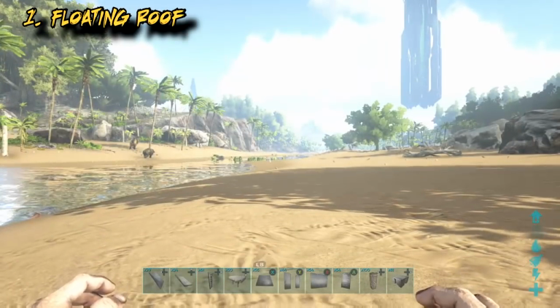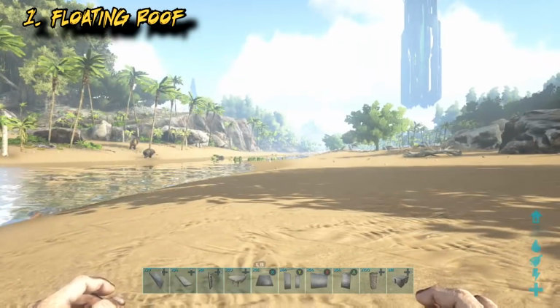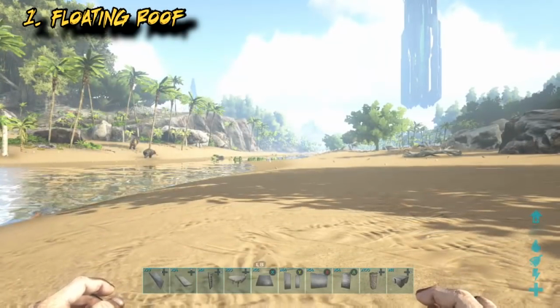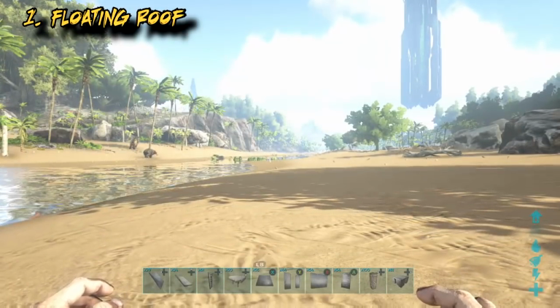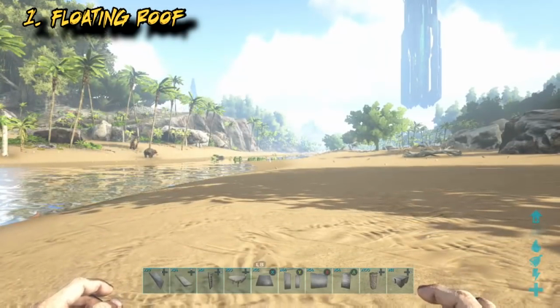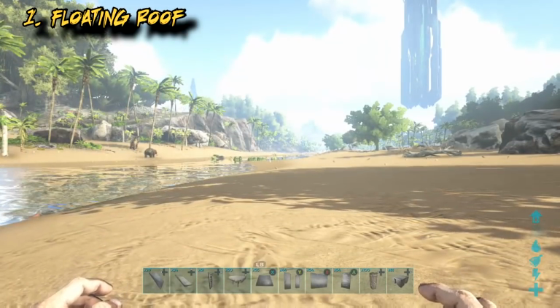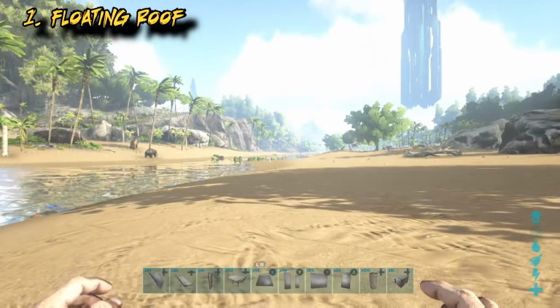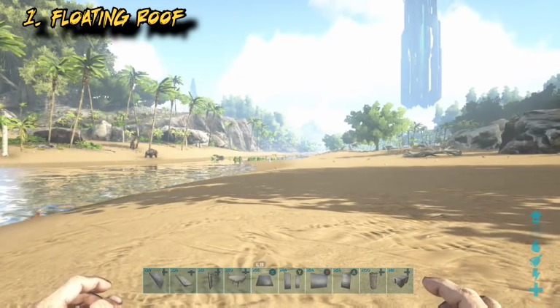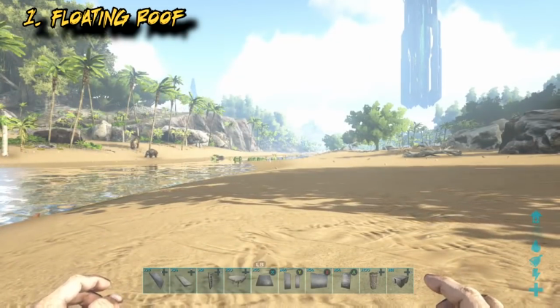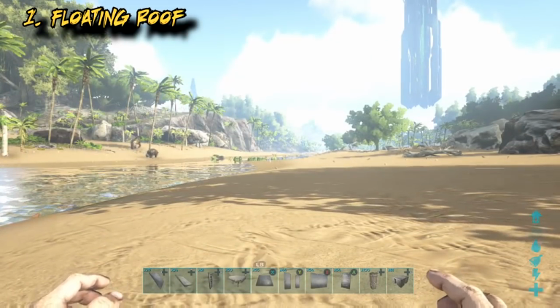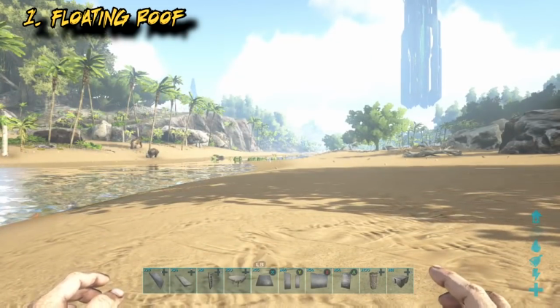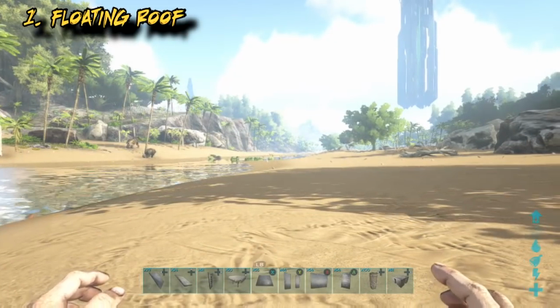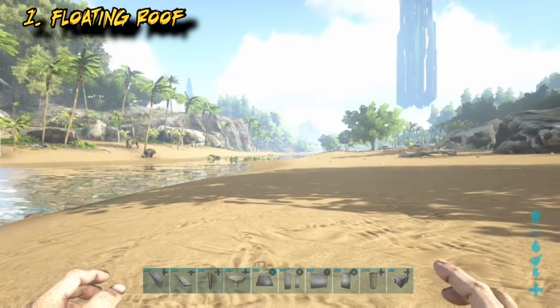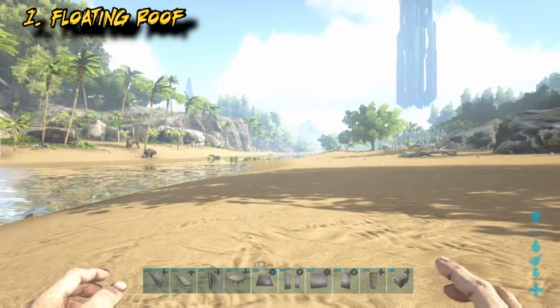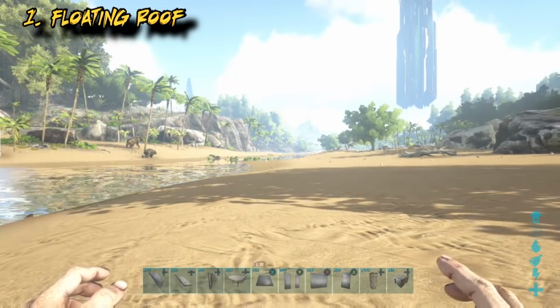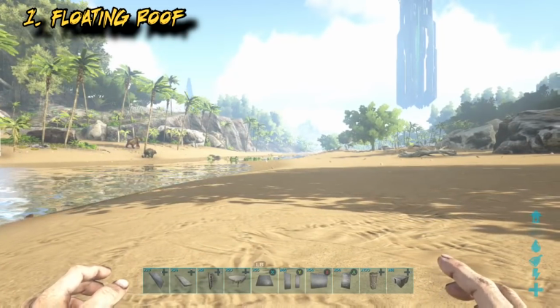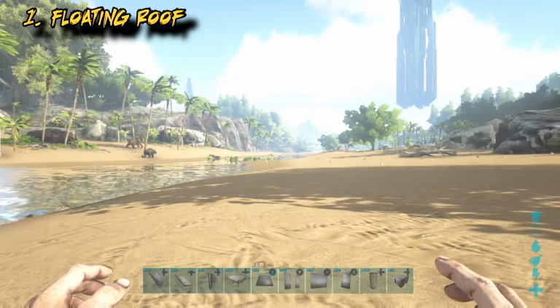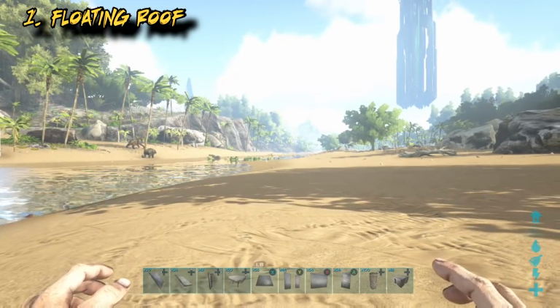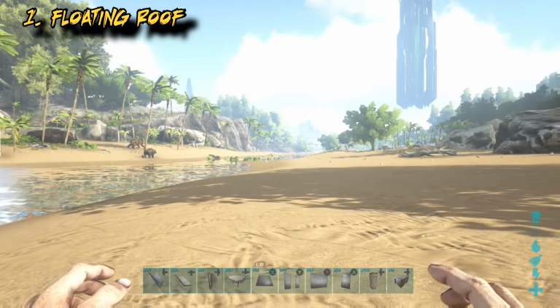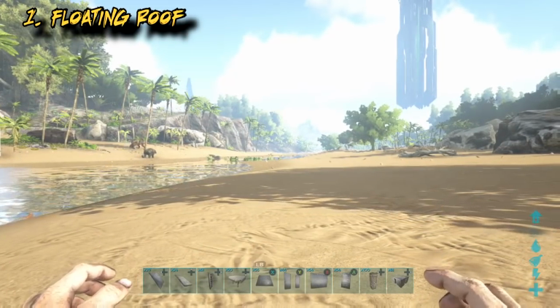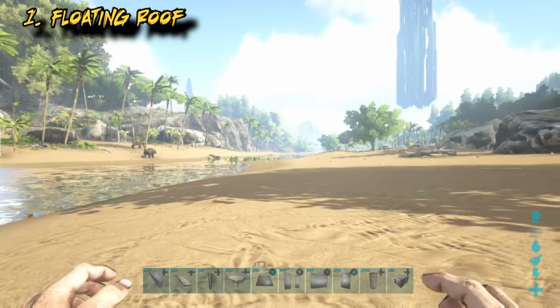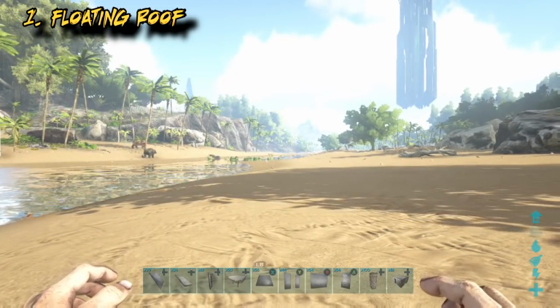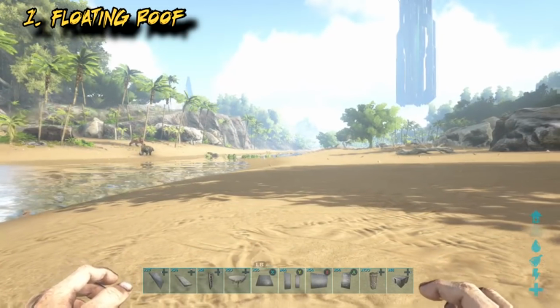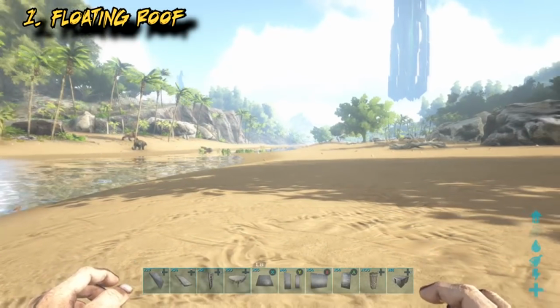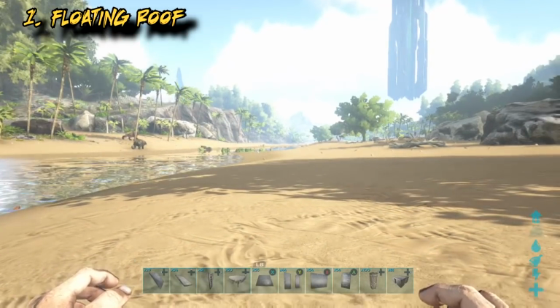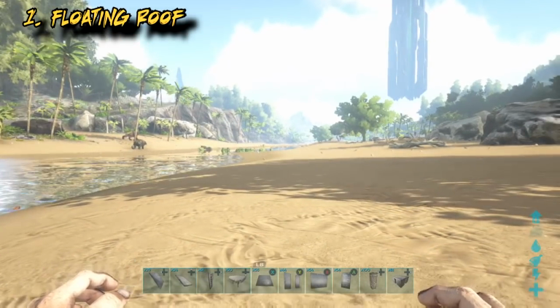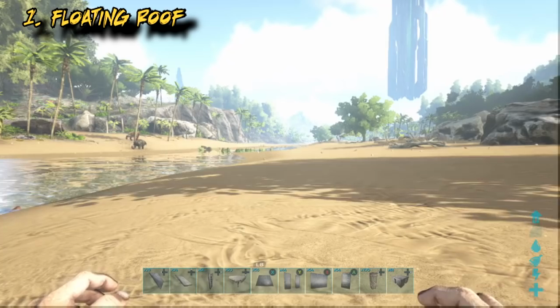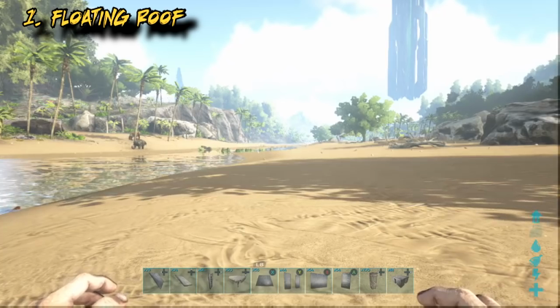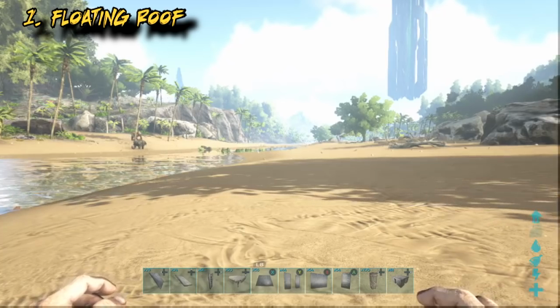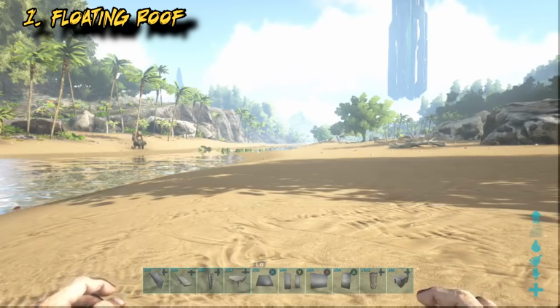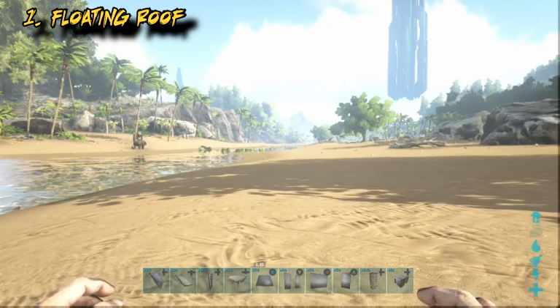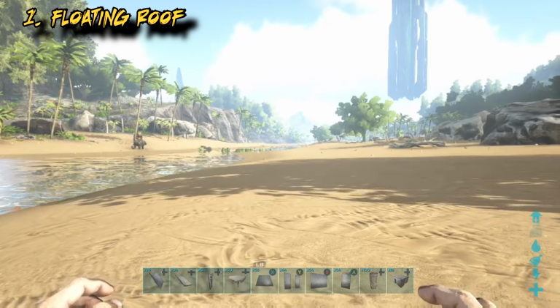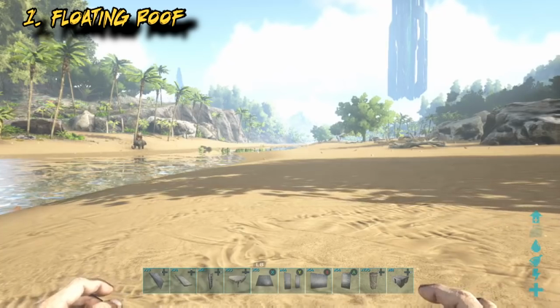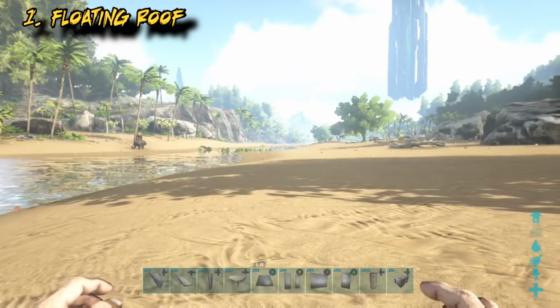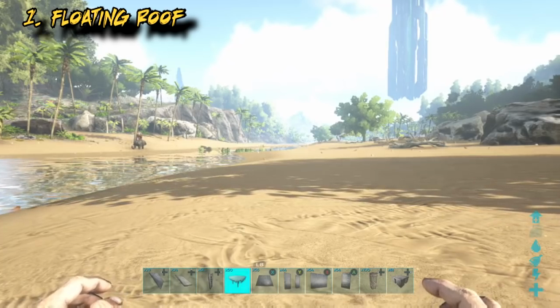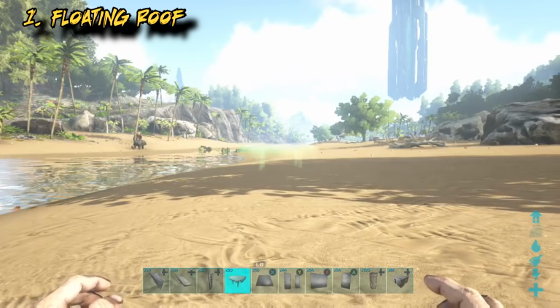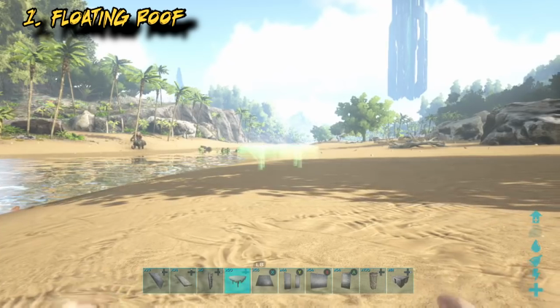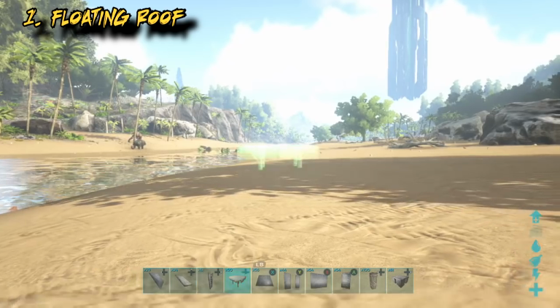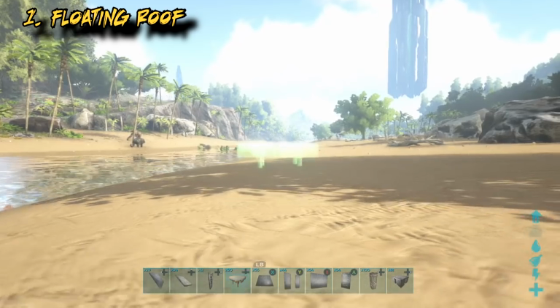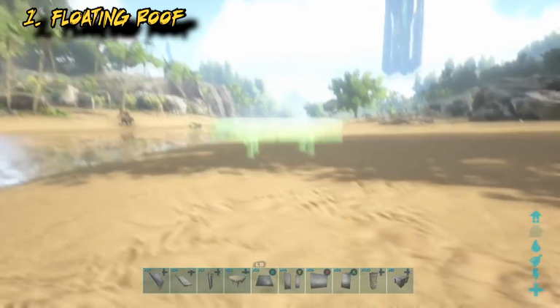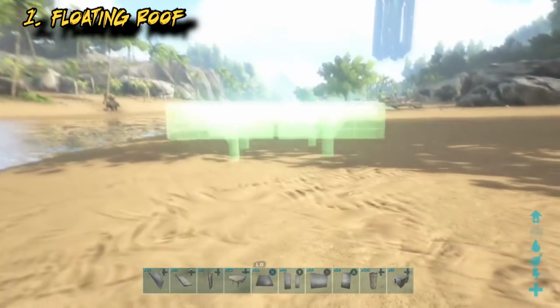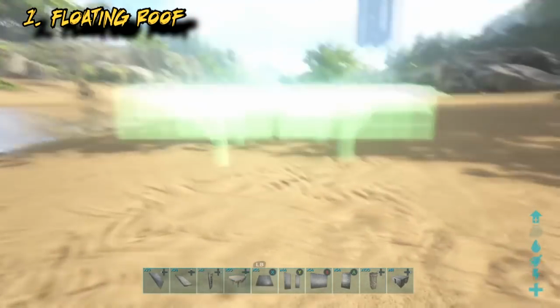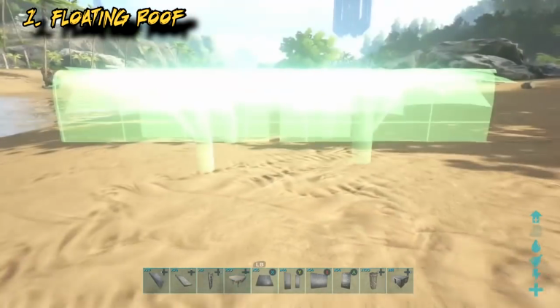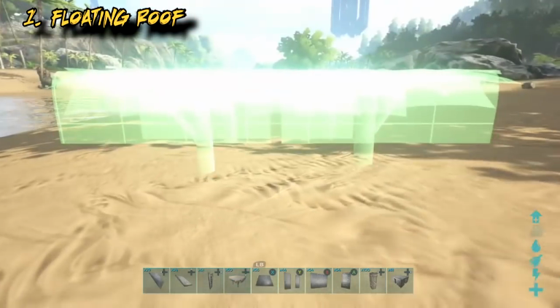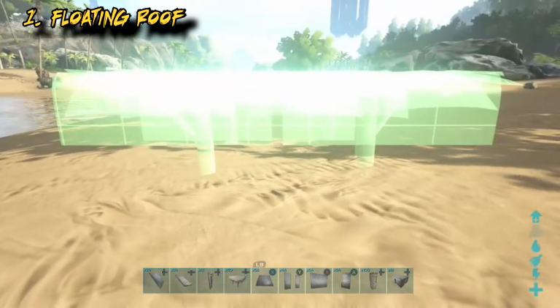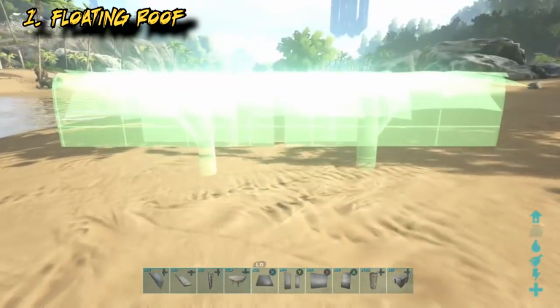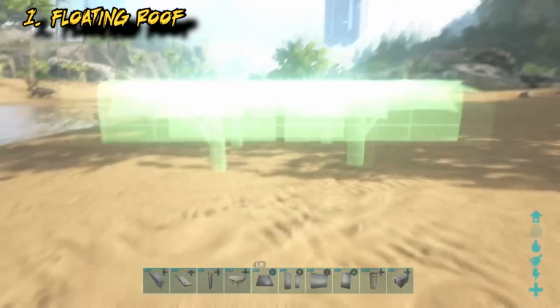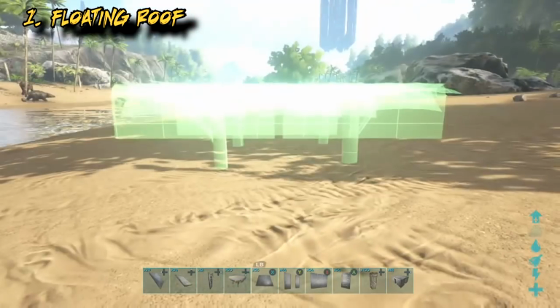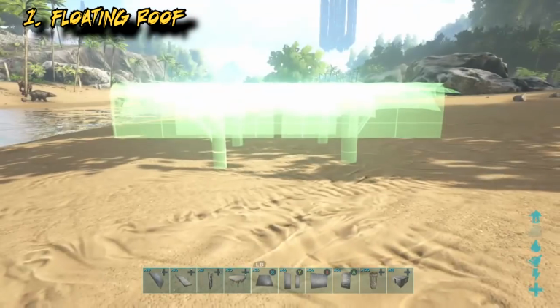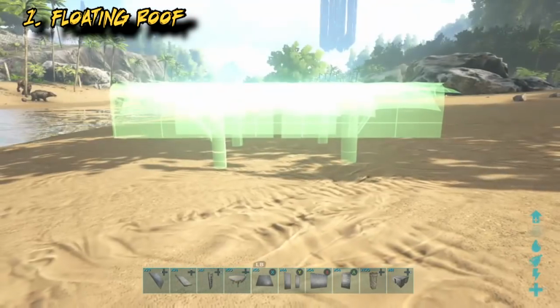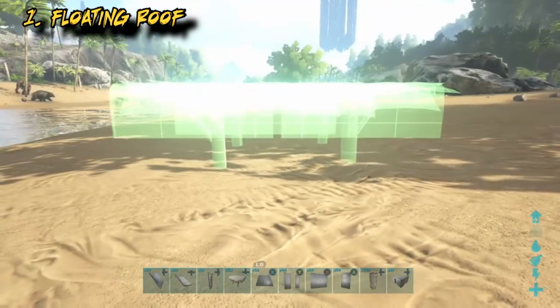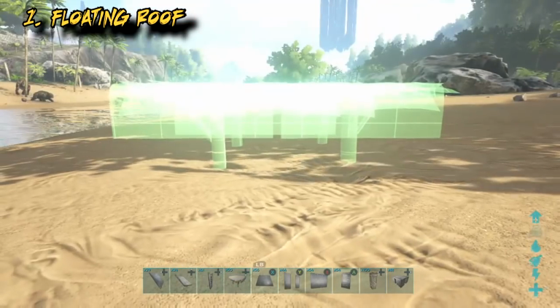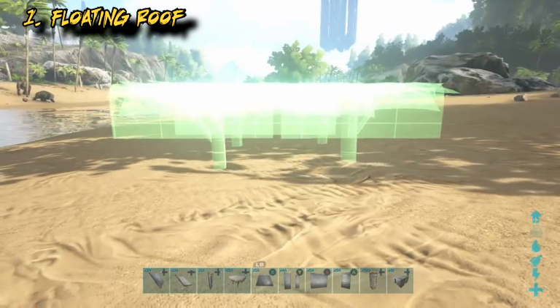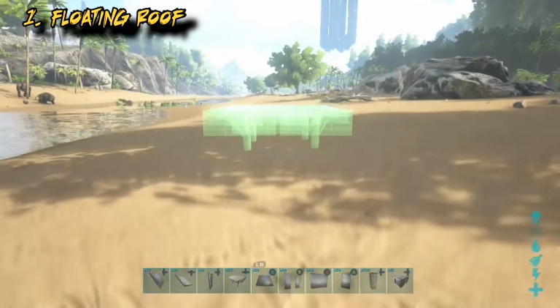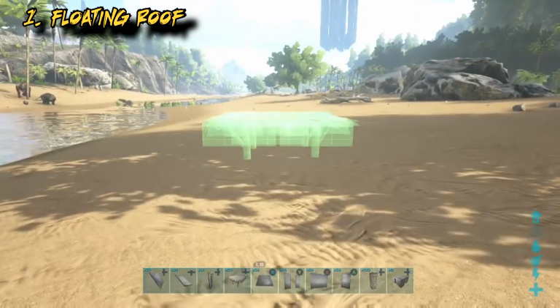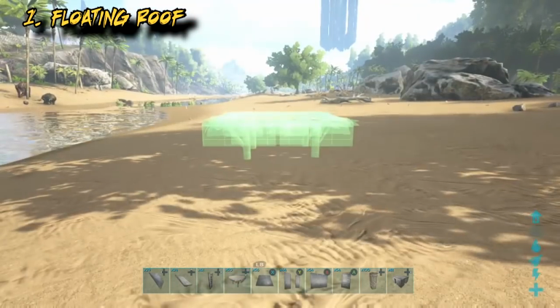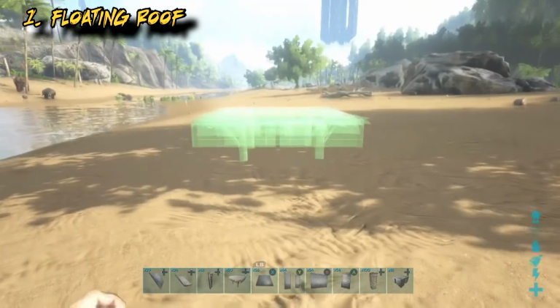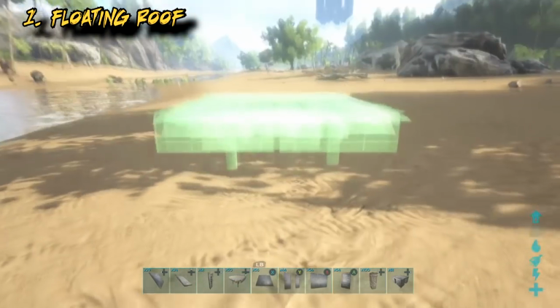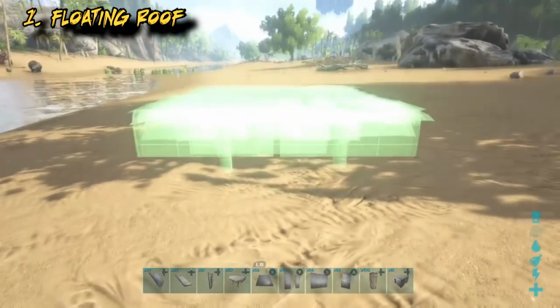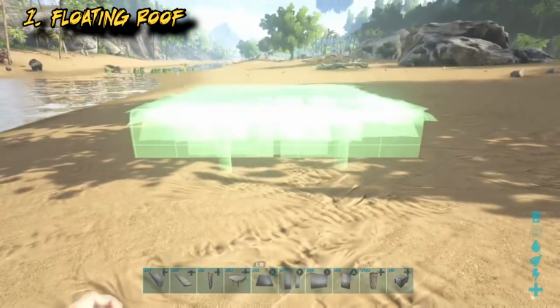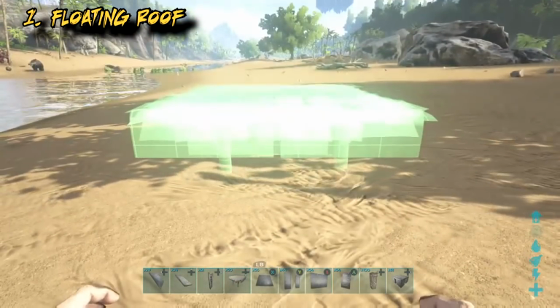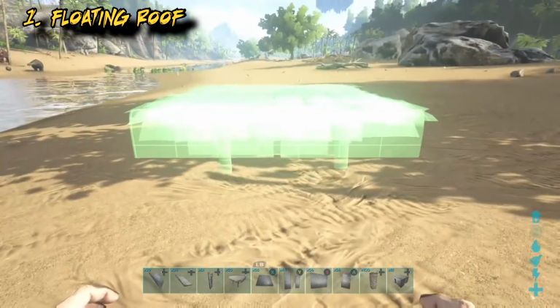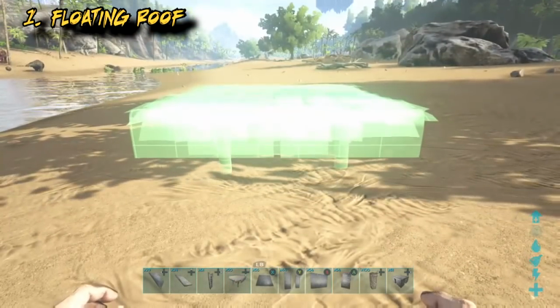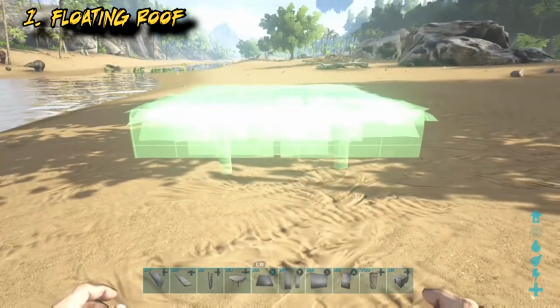First up is the fully floated roof. I'm just going to look at the most basic structures first and then we'll look at more complicated ones later.